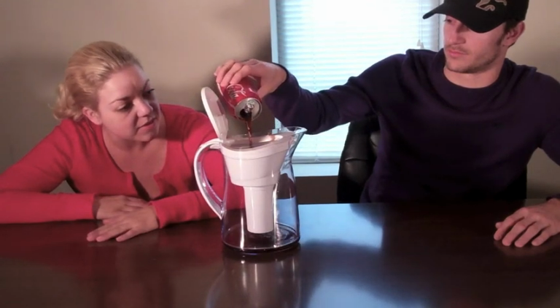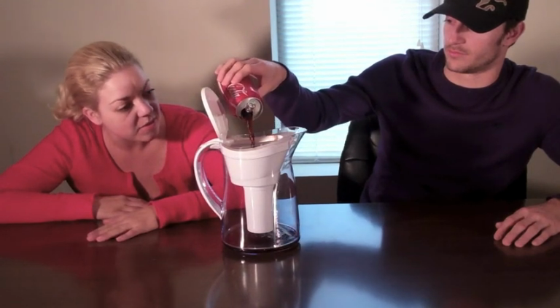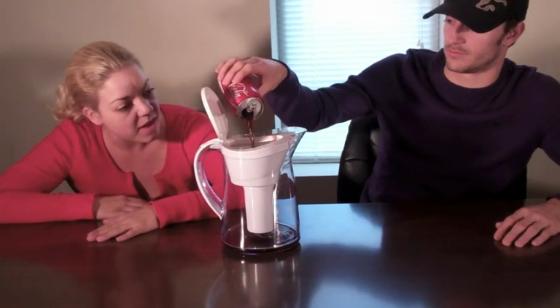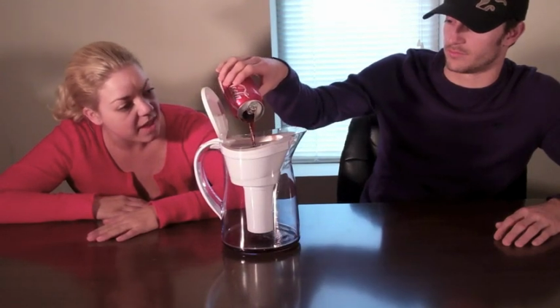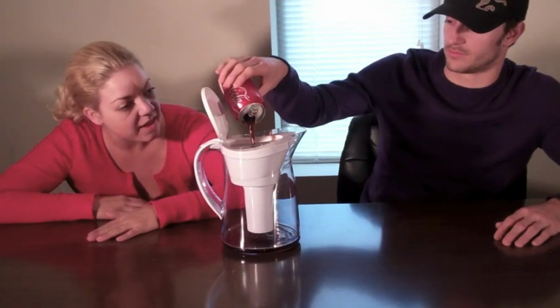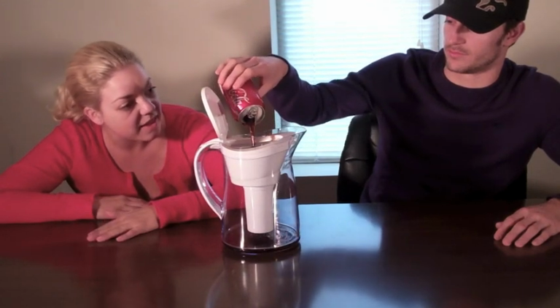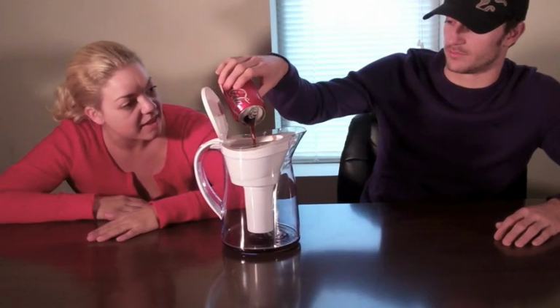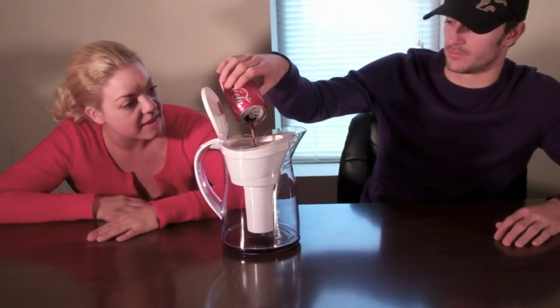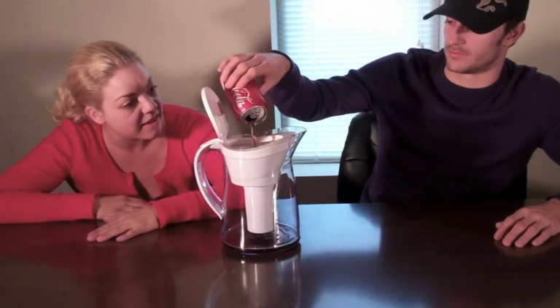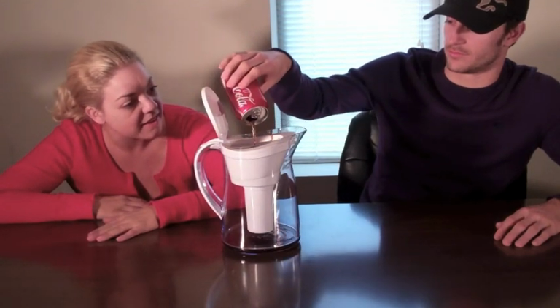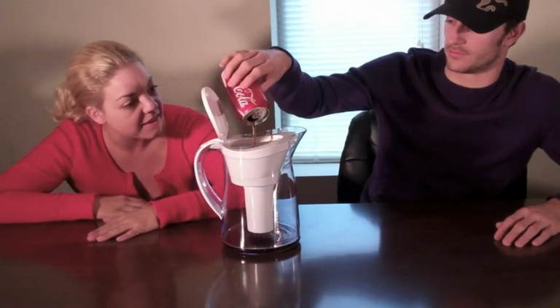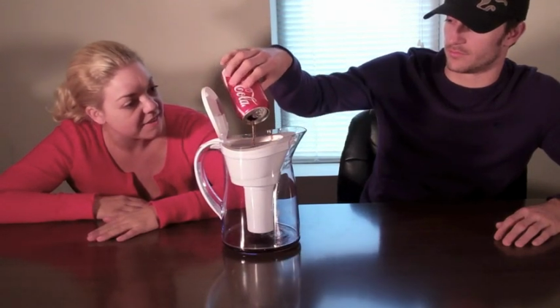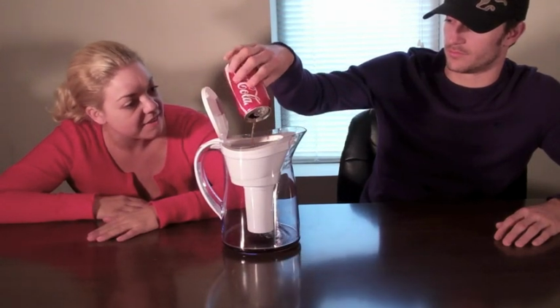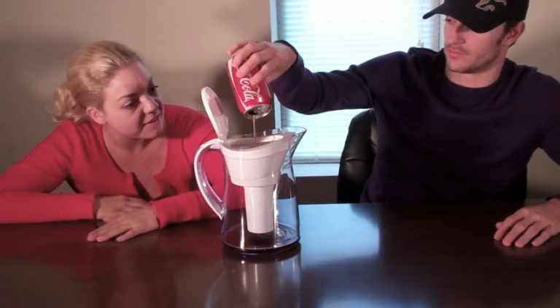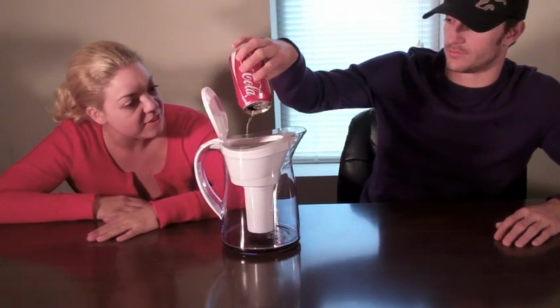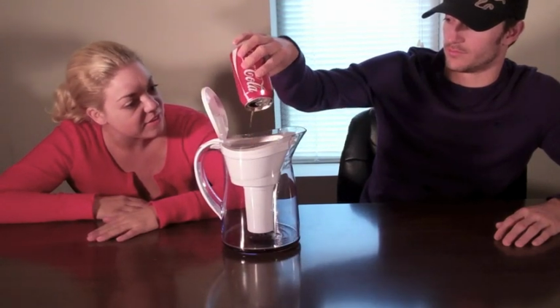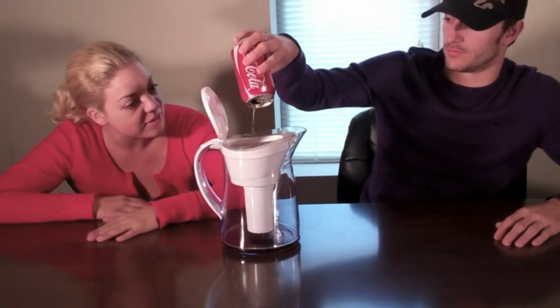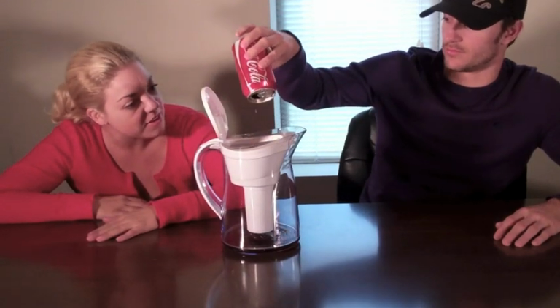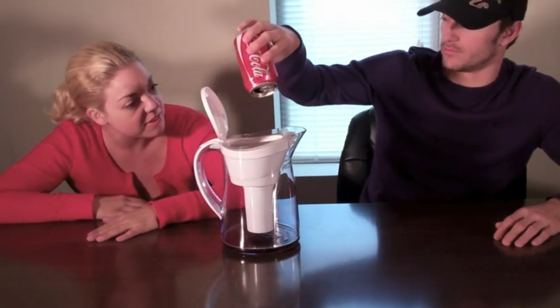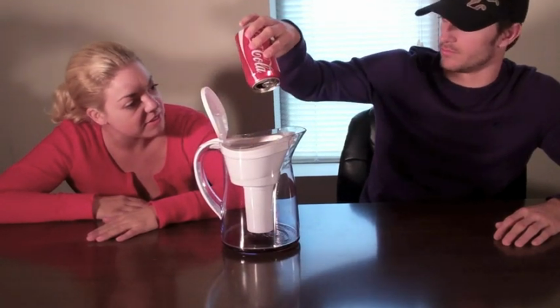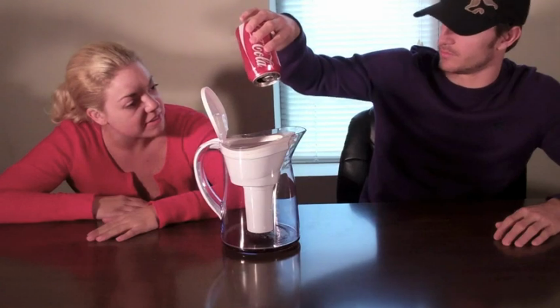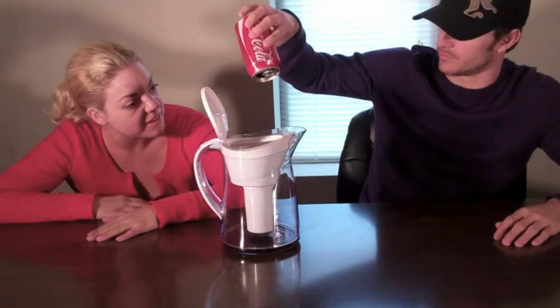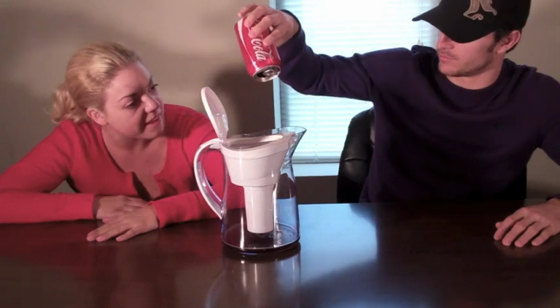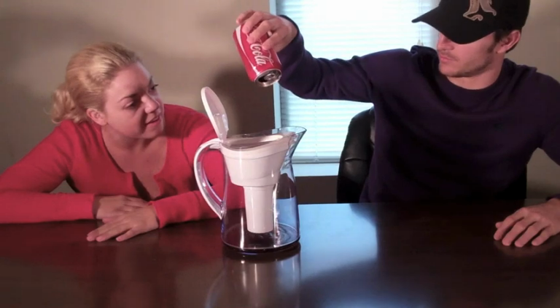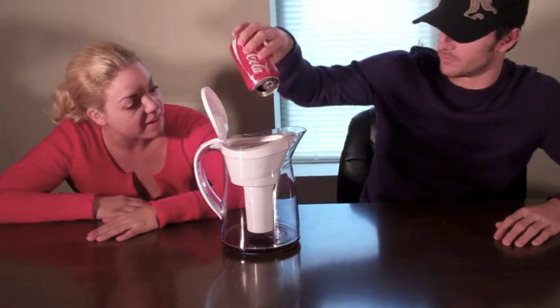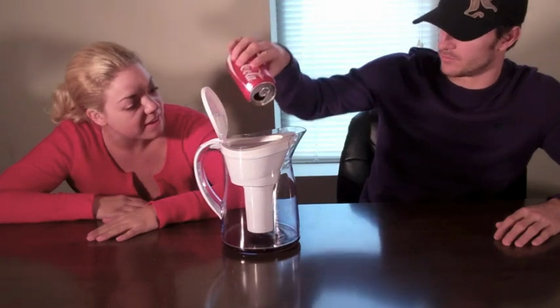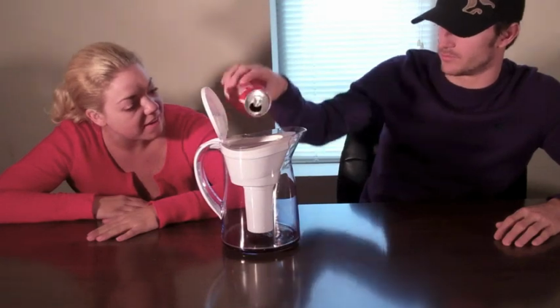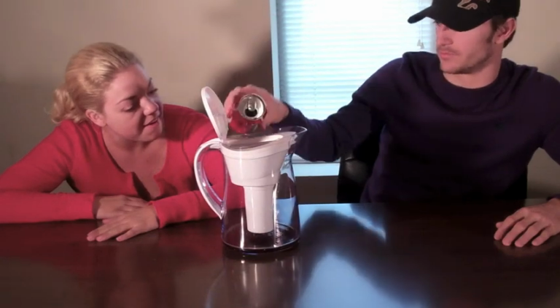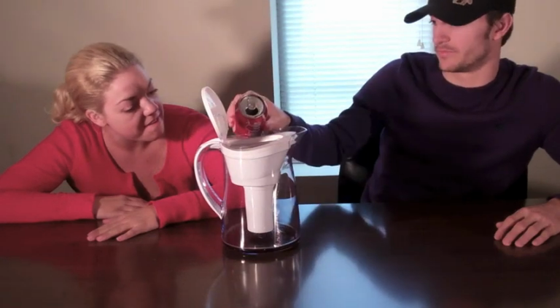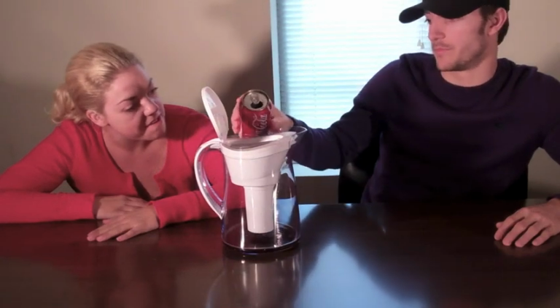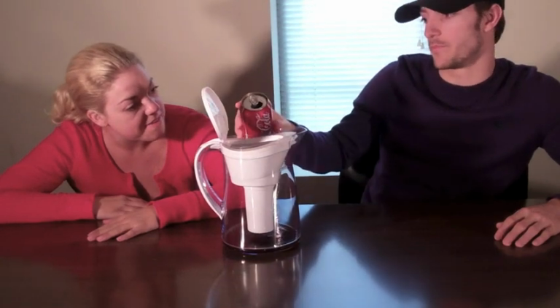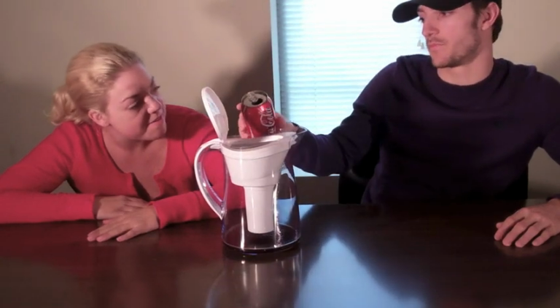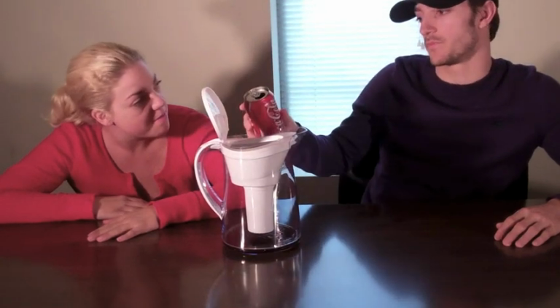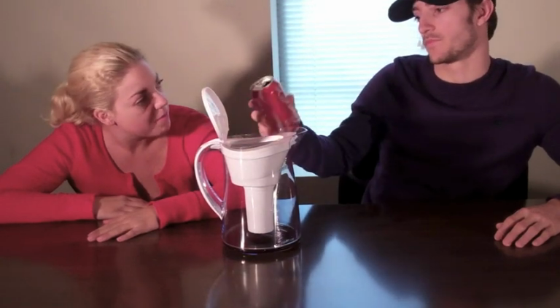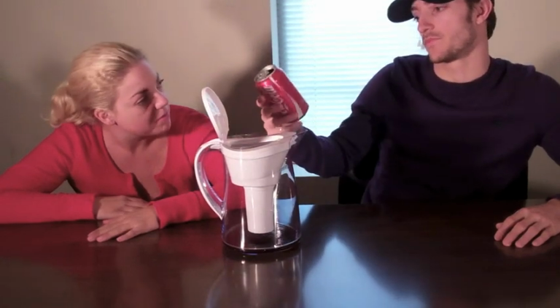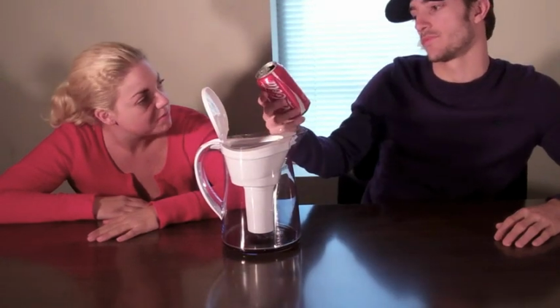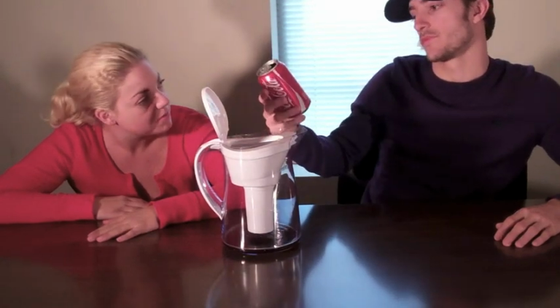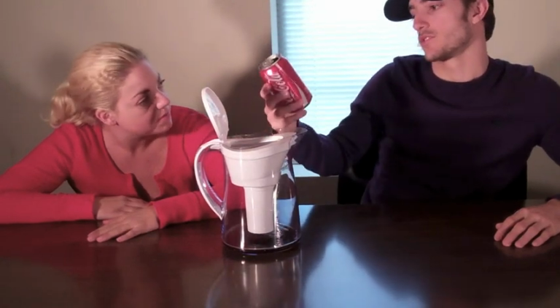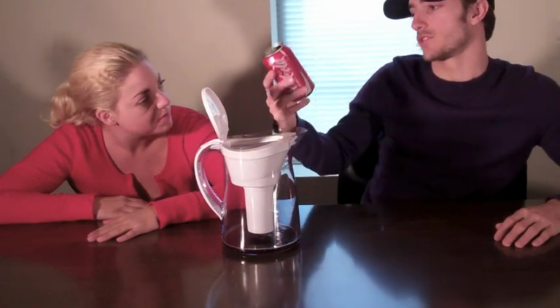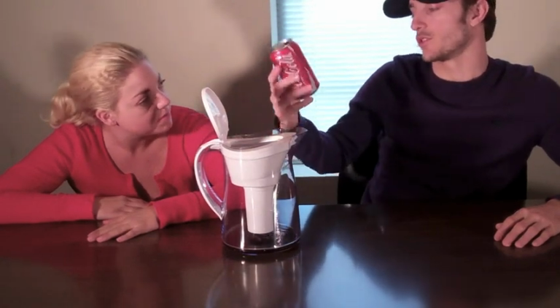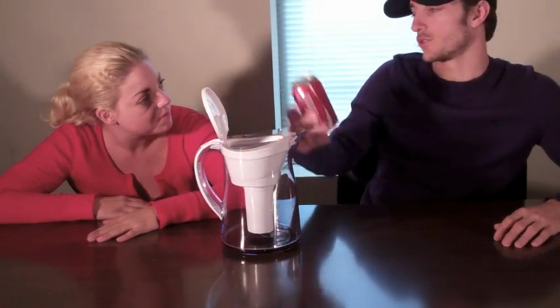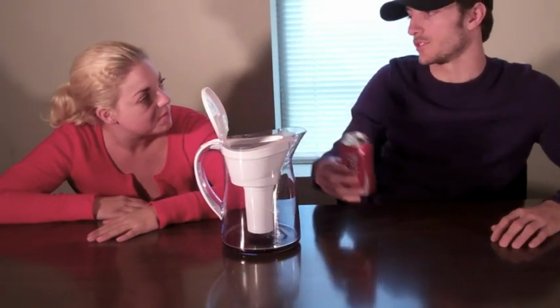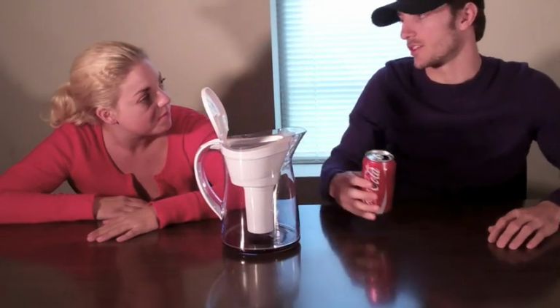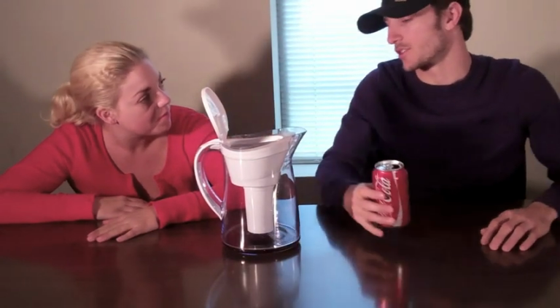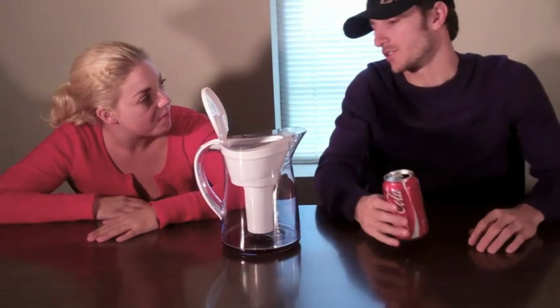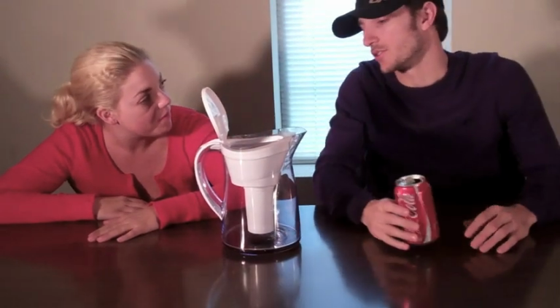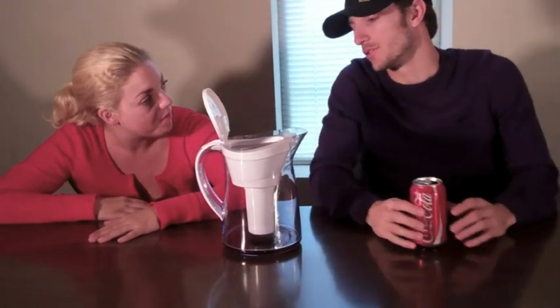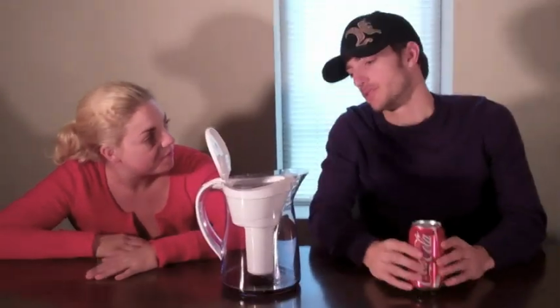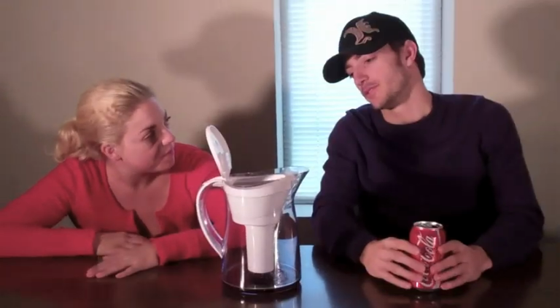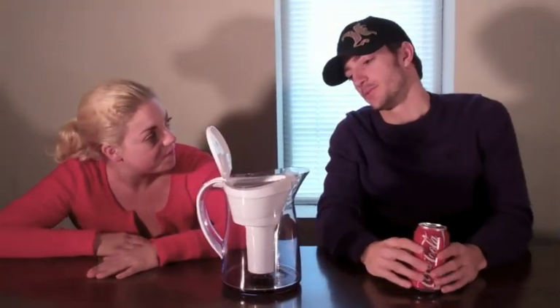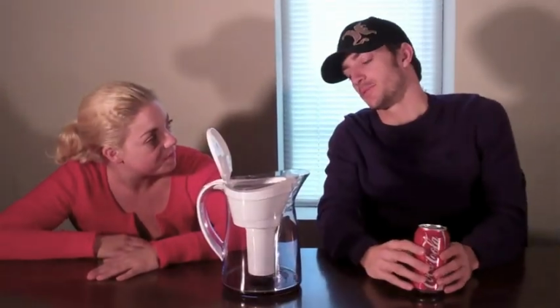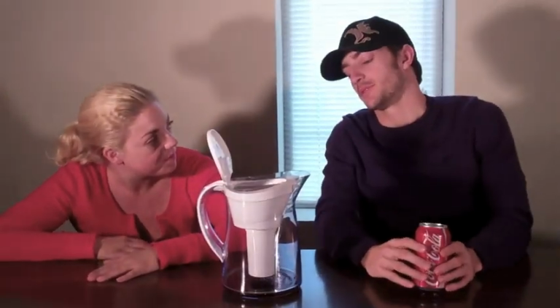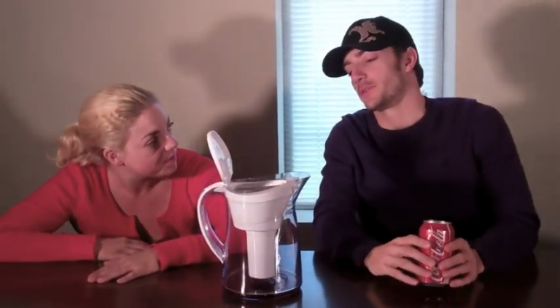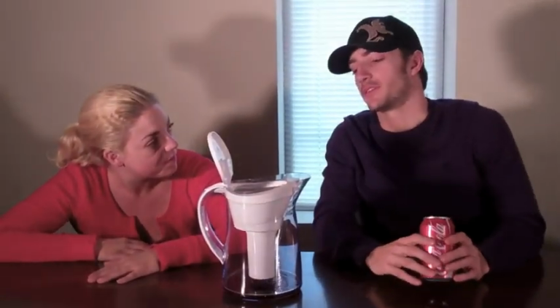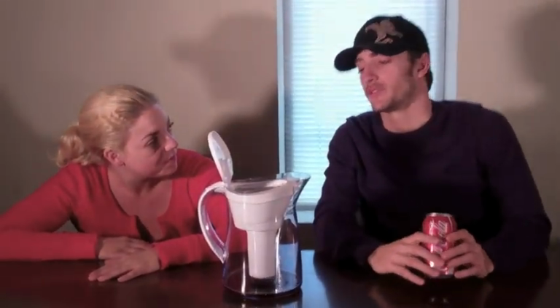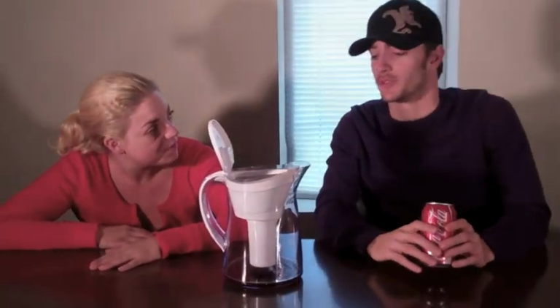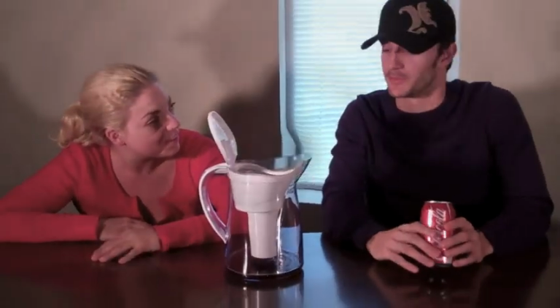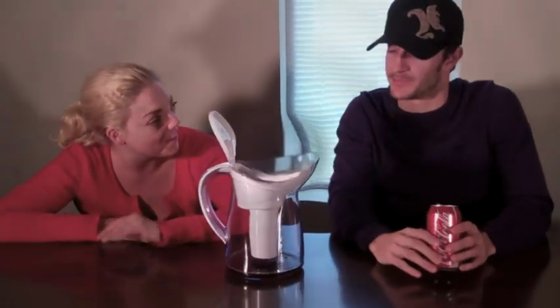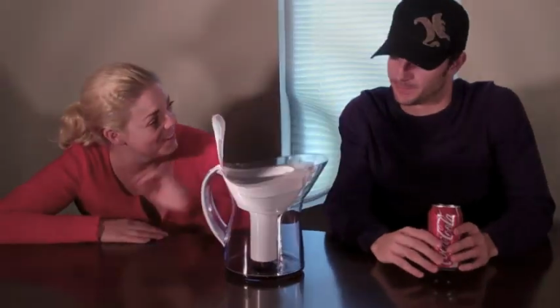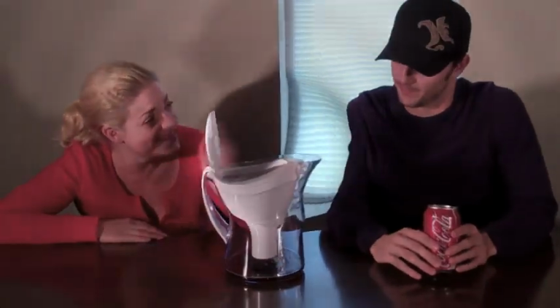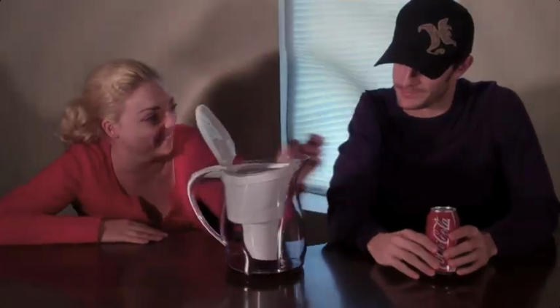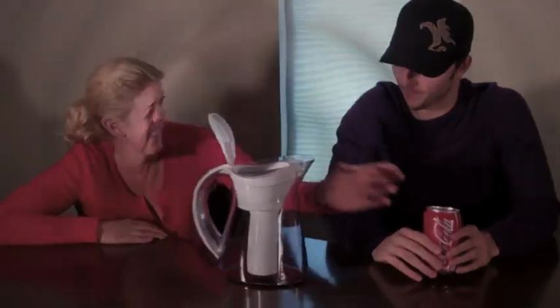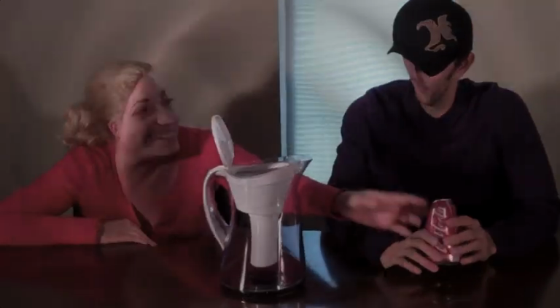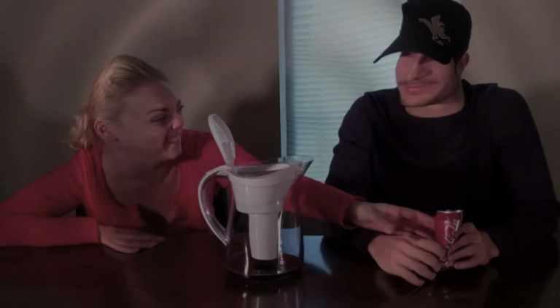Why? You could have drank the rest of that, Greg. Coke is actually pretty bad for you.